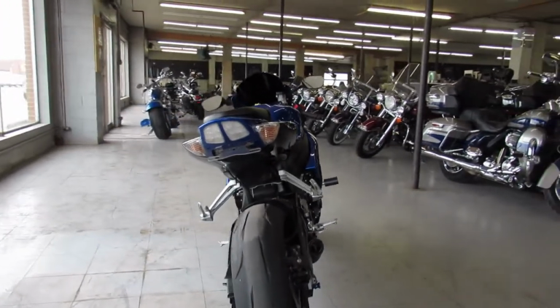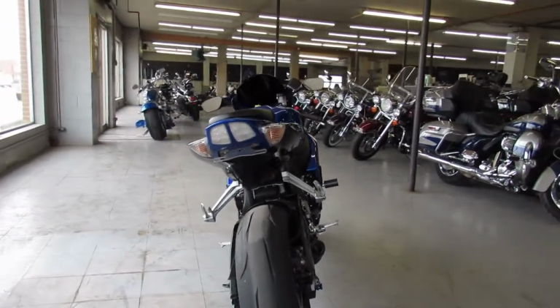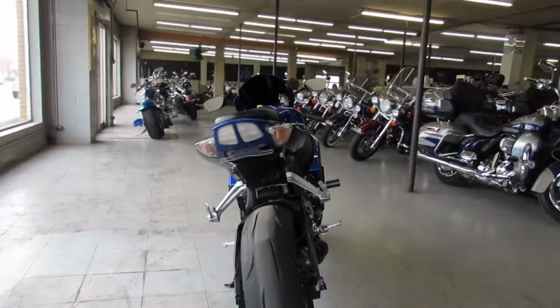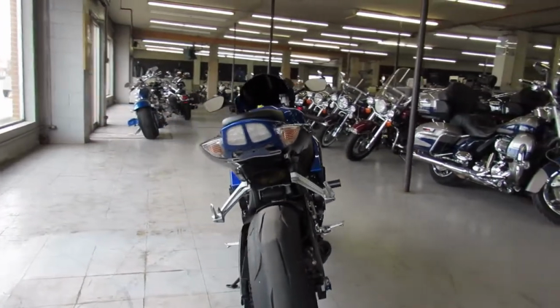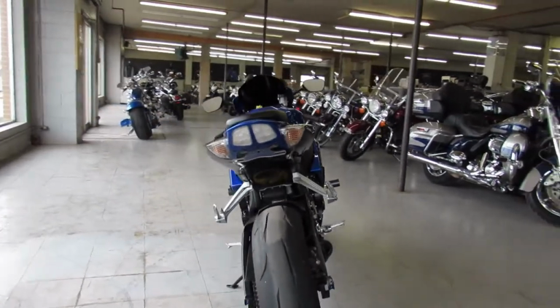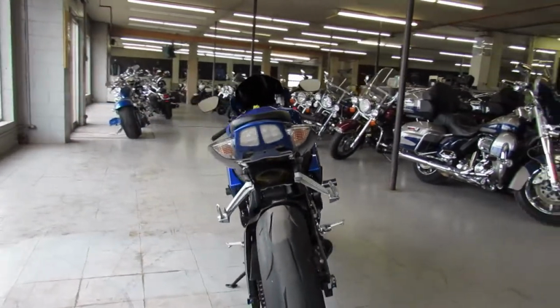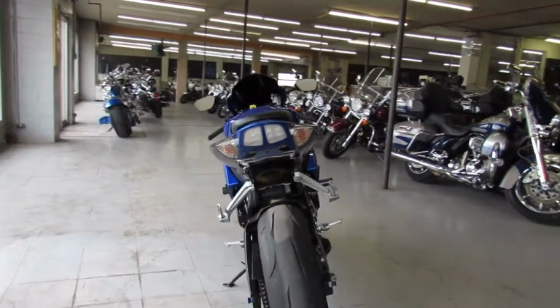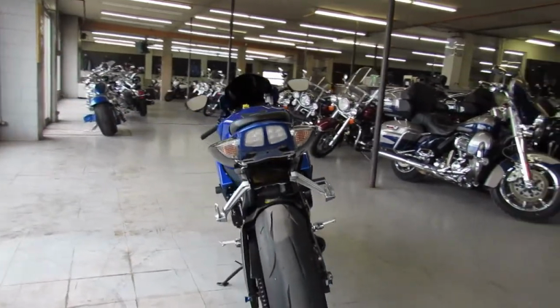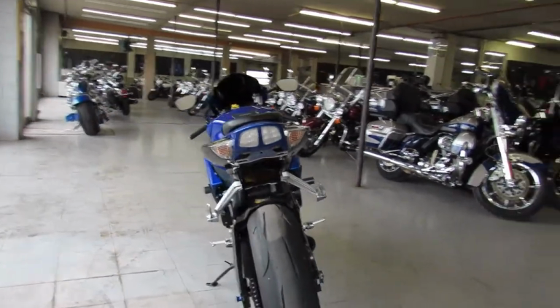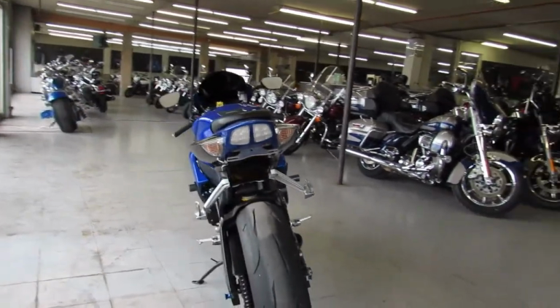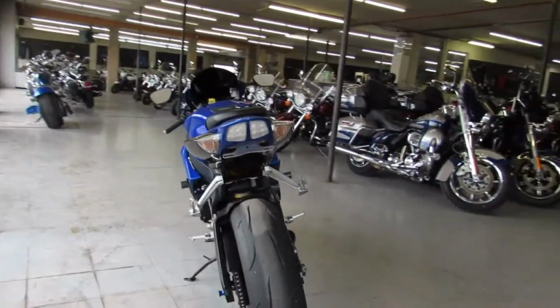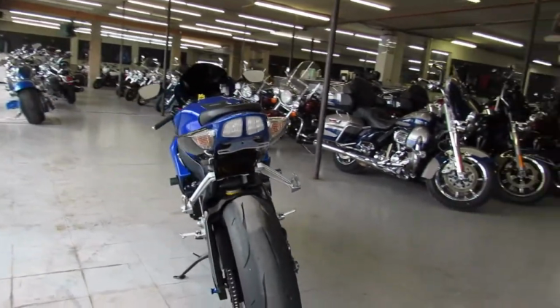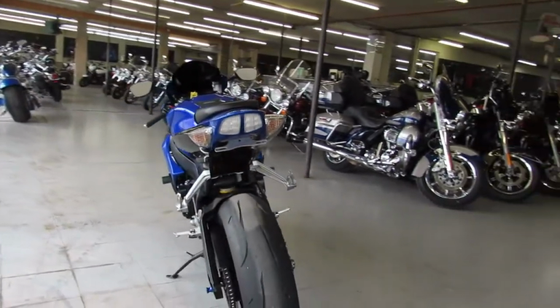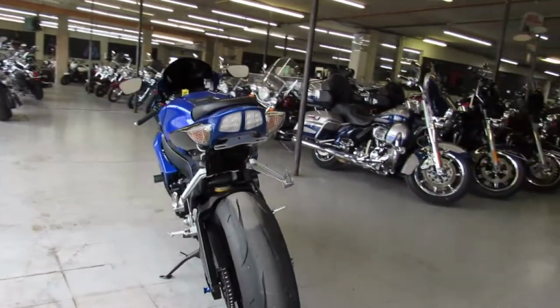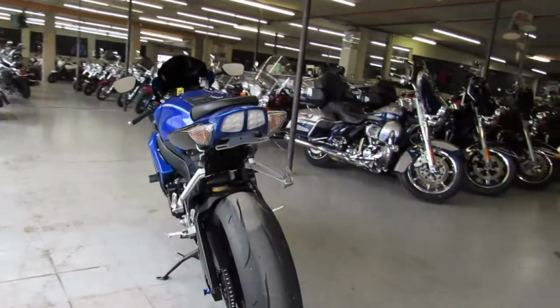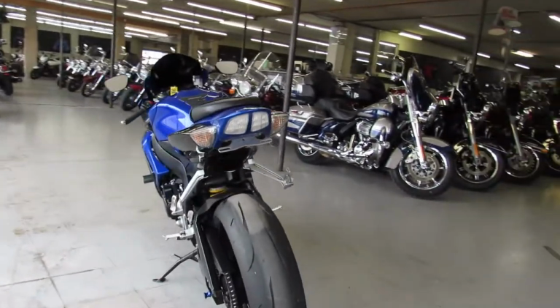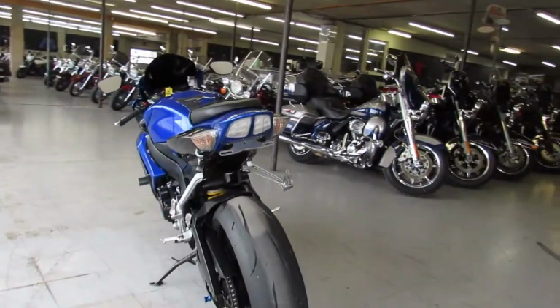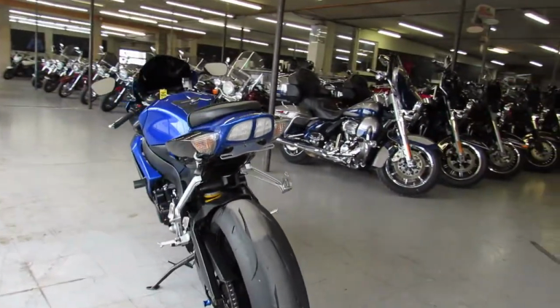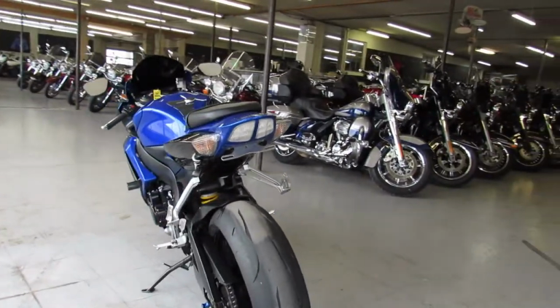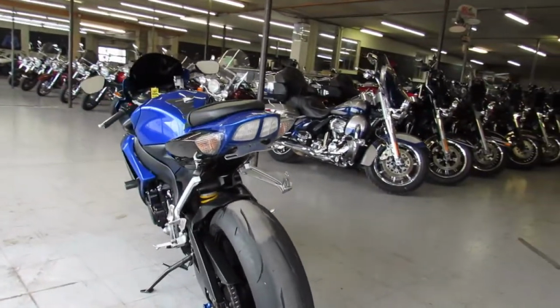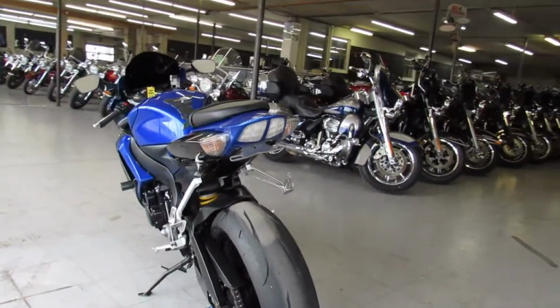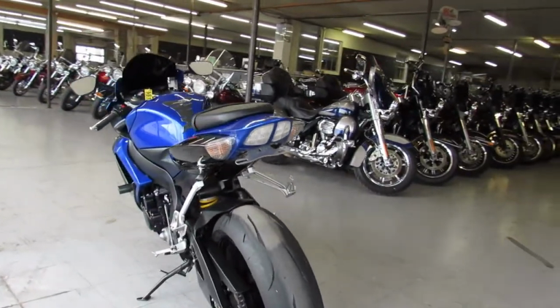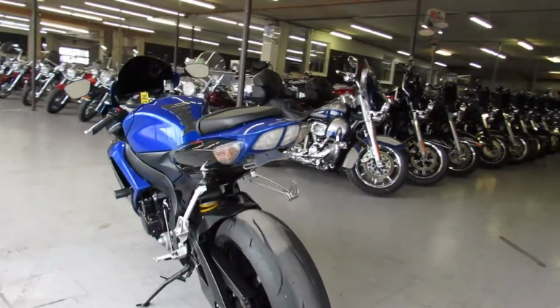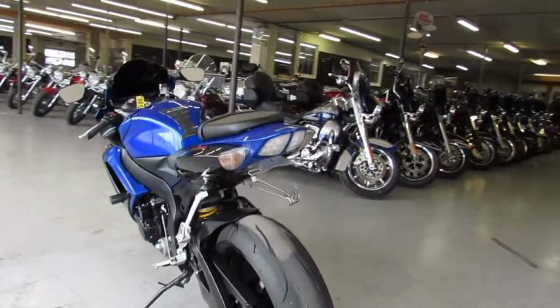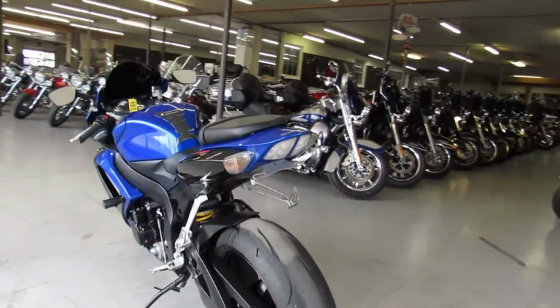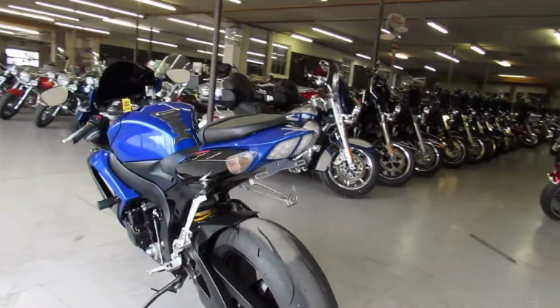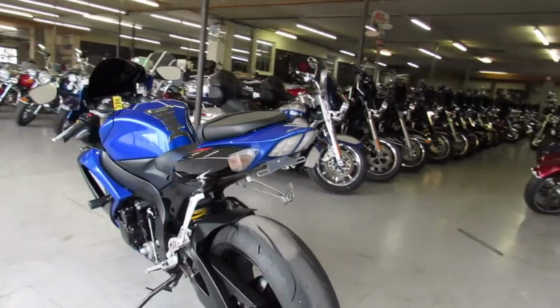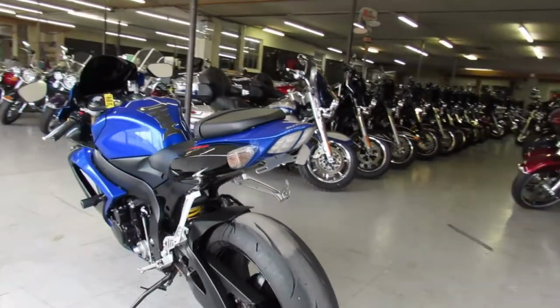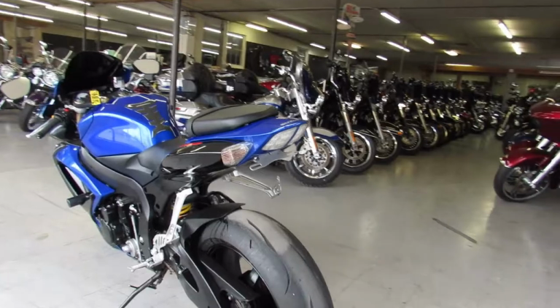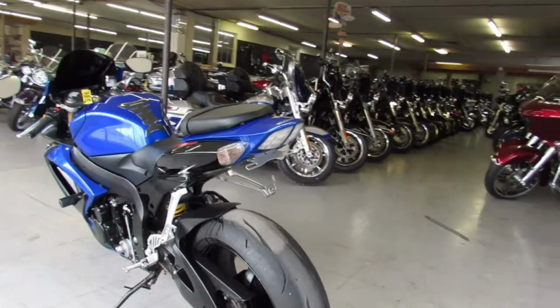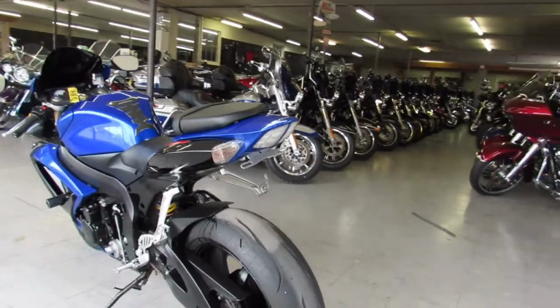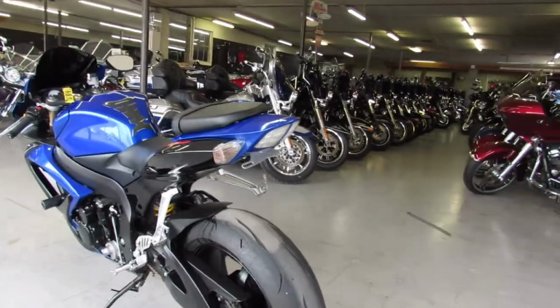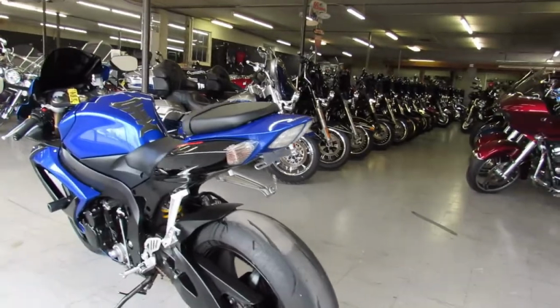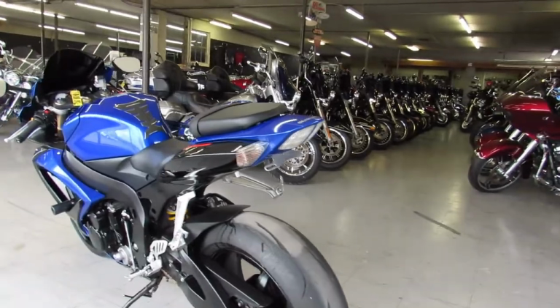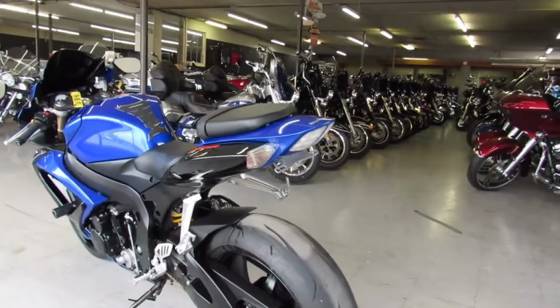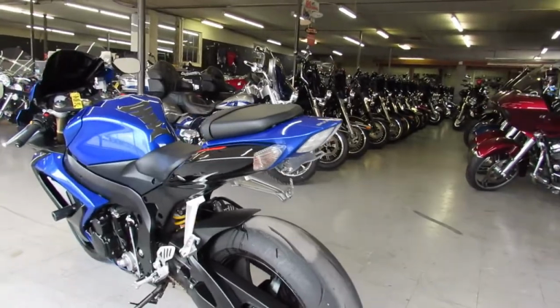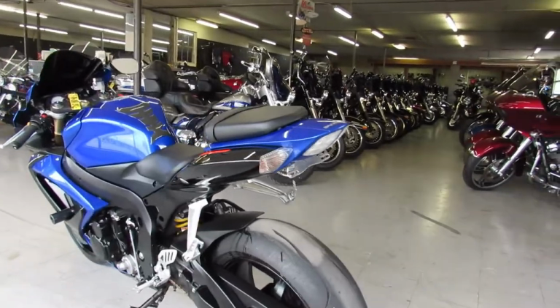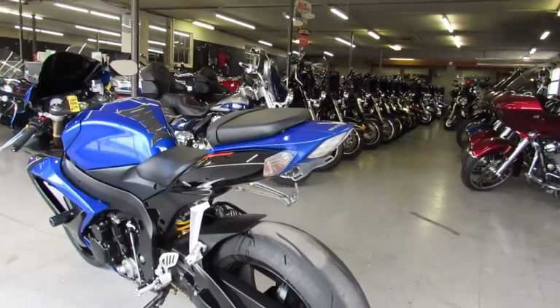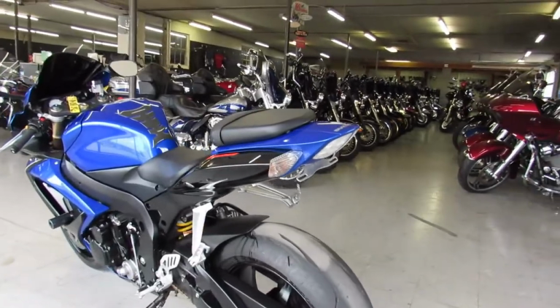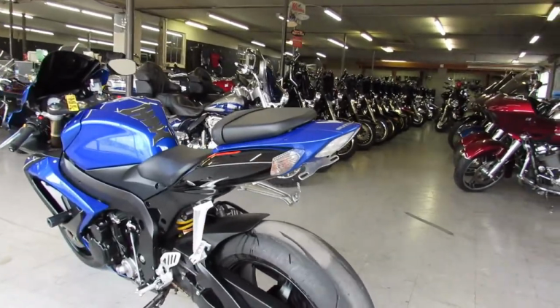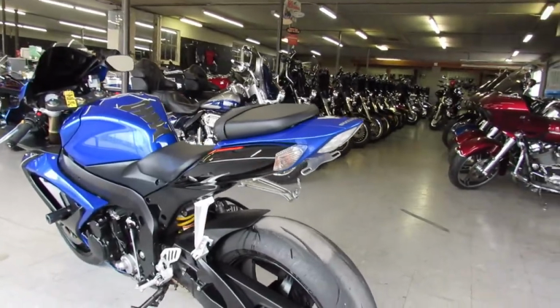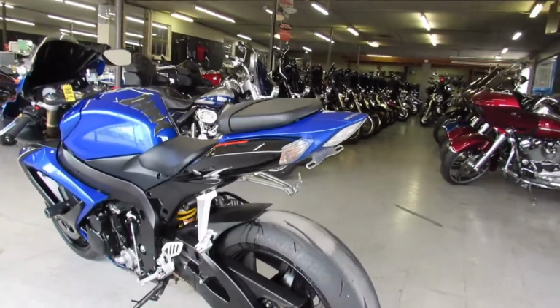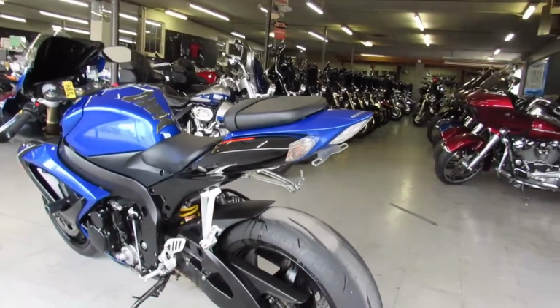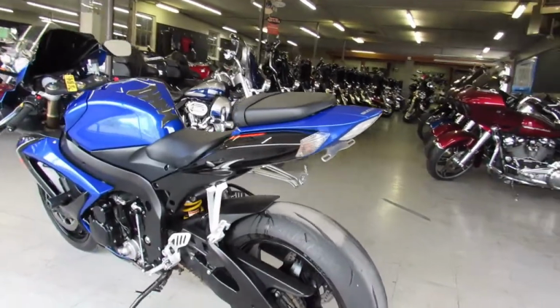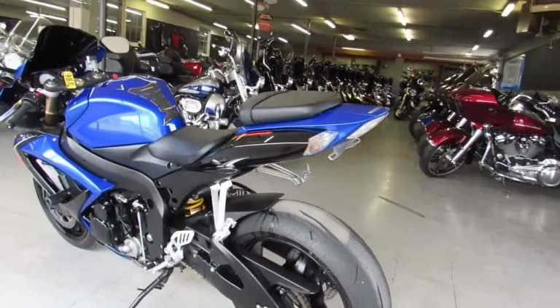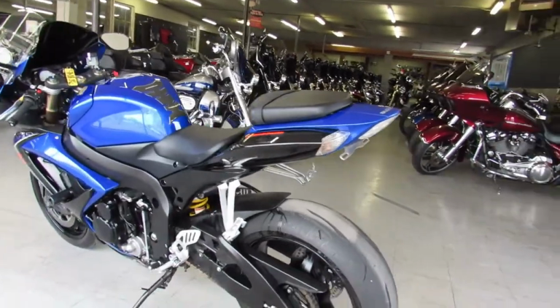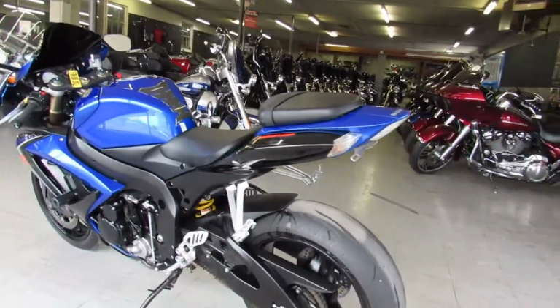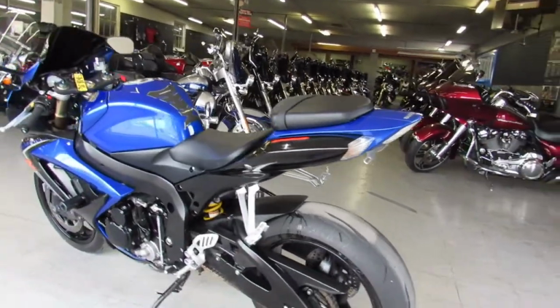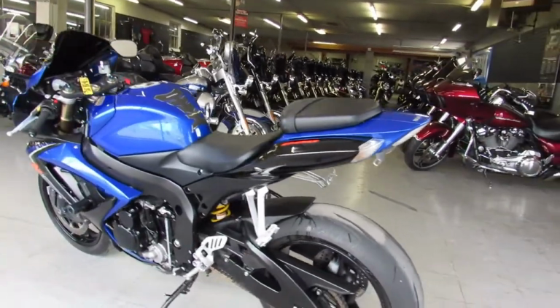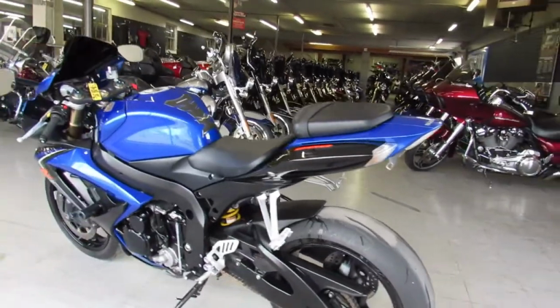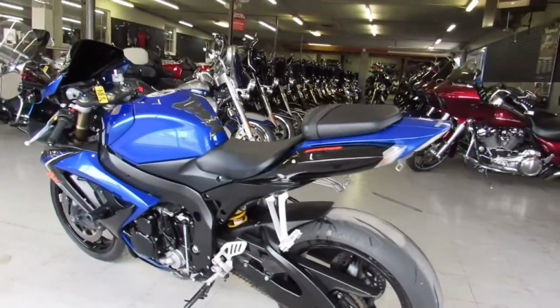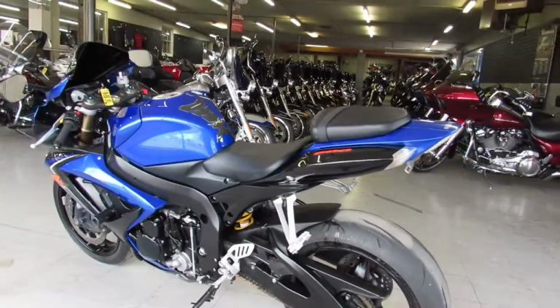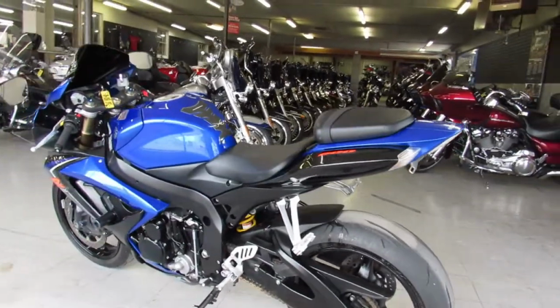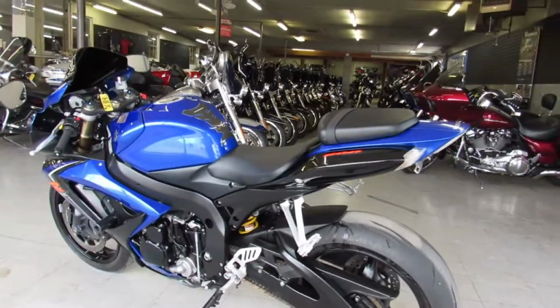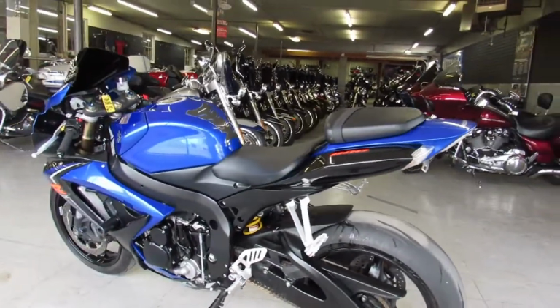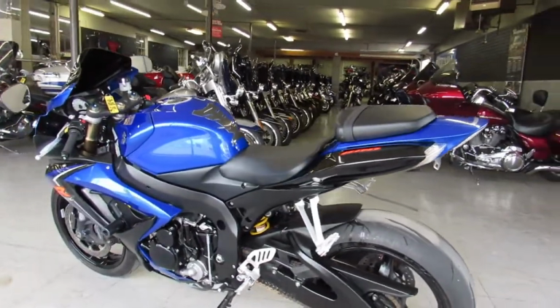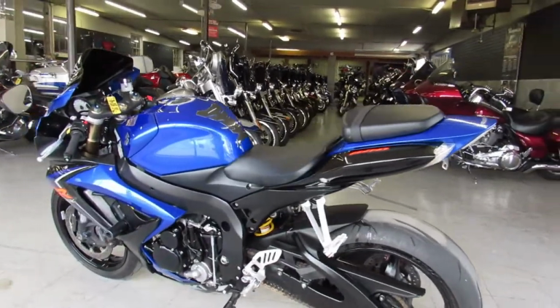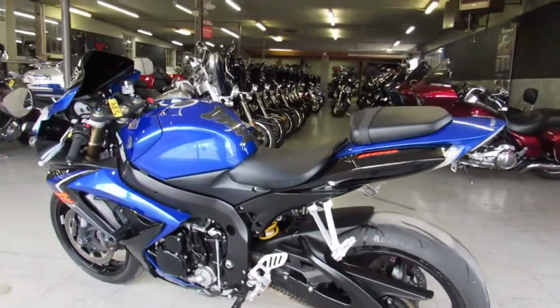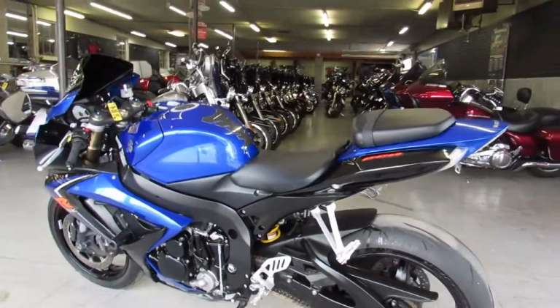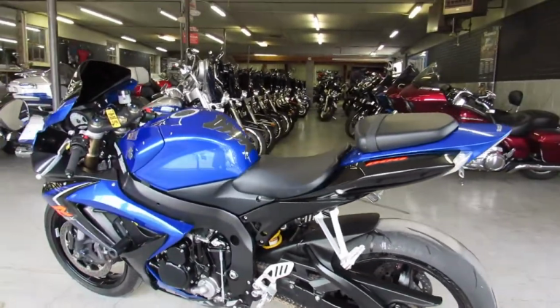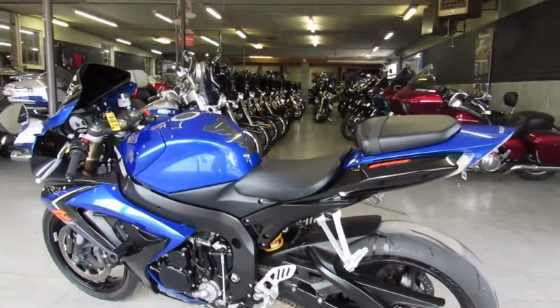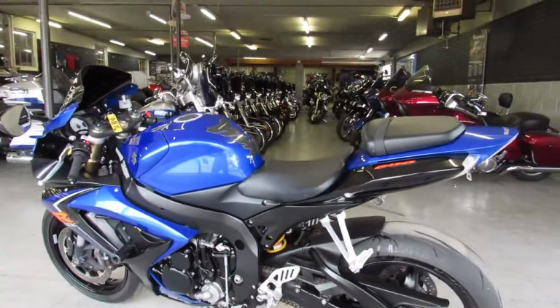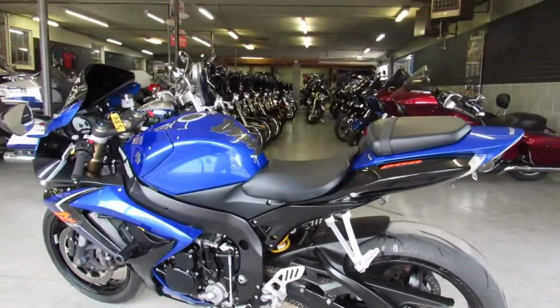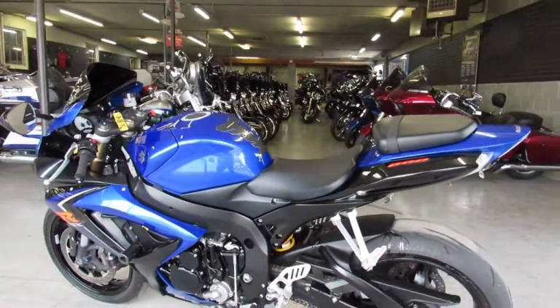Guaranteed financing, leasing programs, layaway programs, and trades are always welcome. Check us out at ApprovalPowerSports.com.